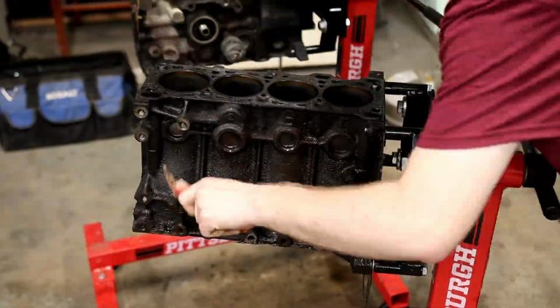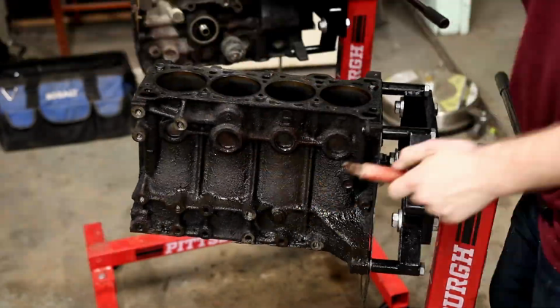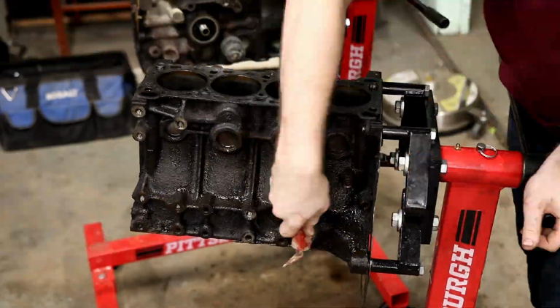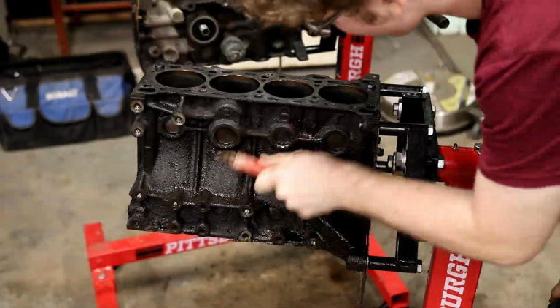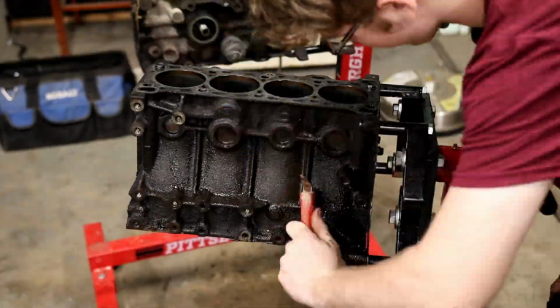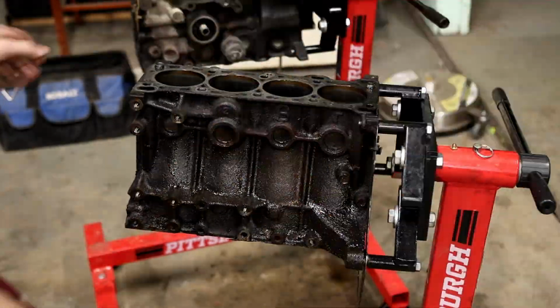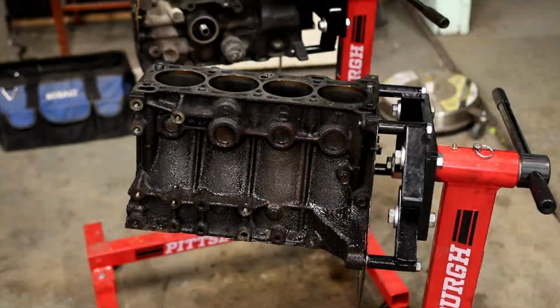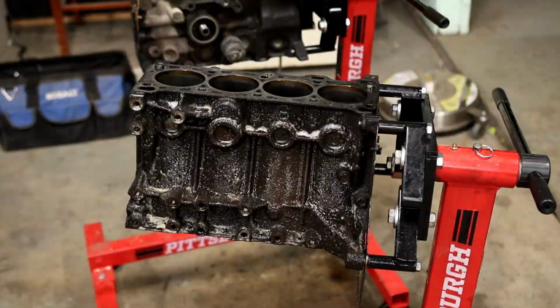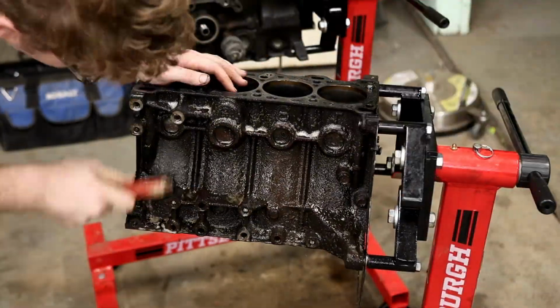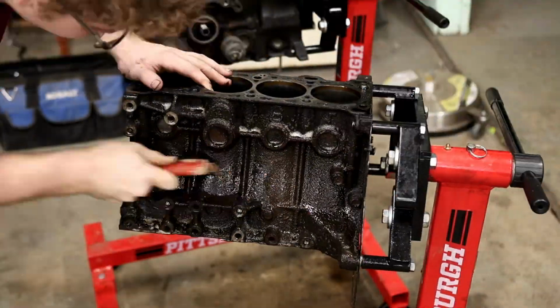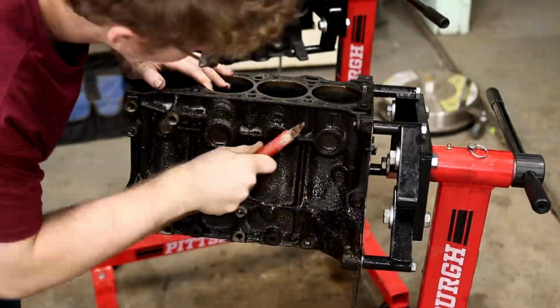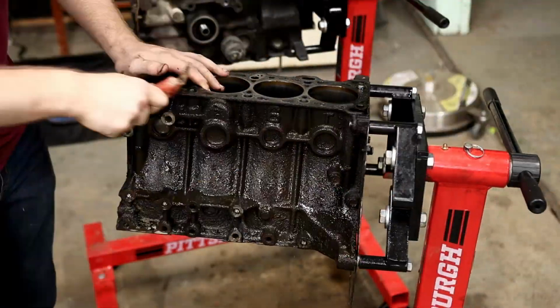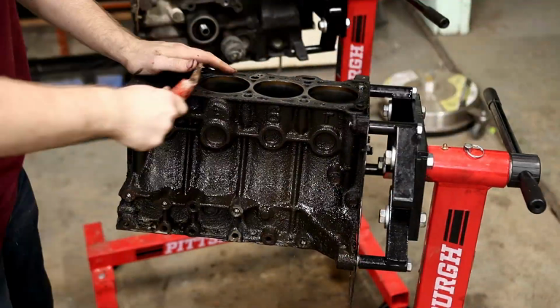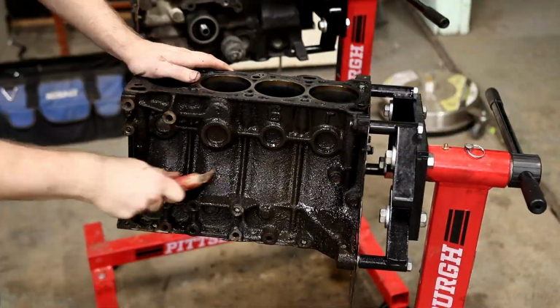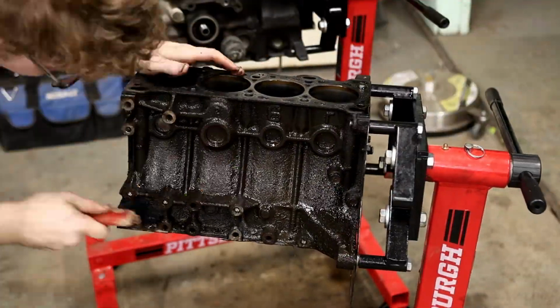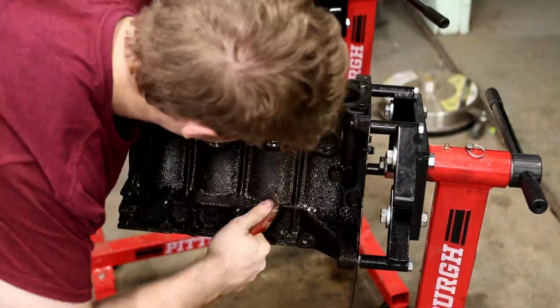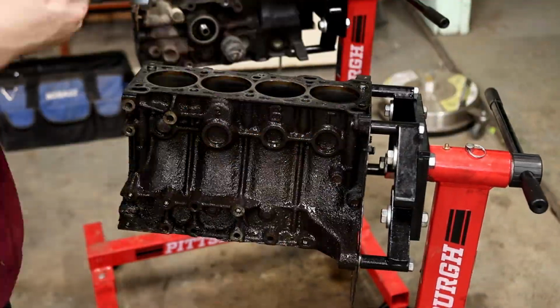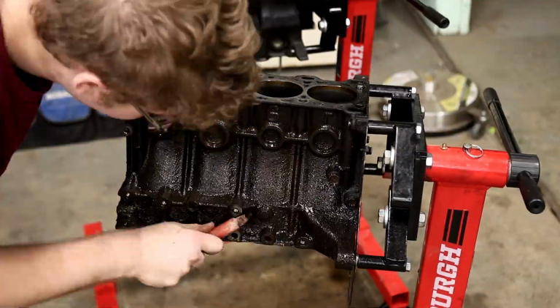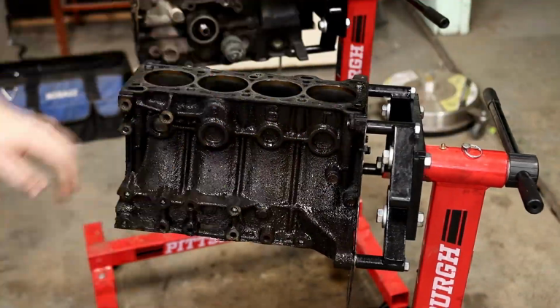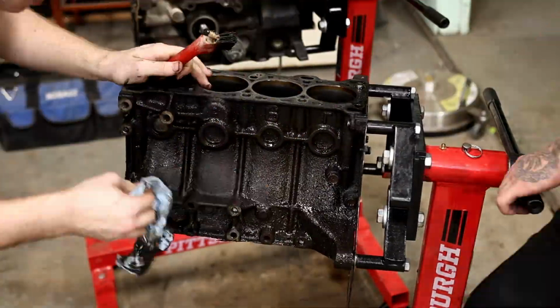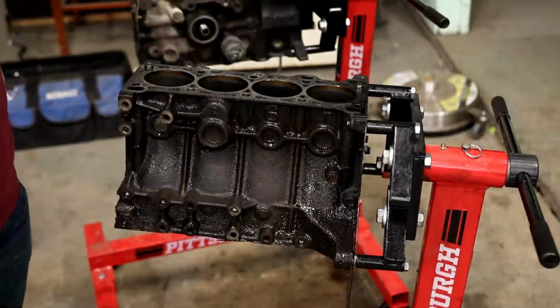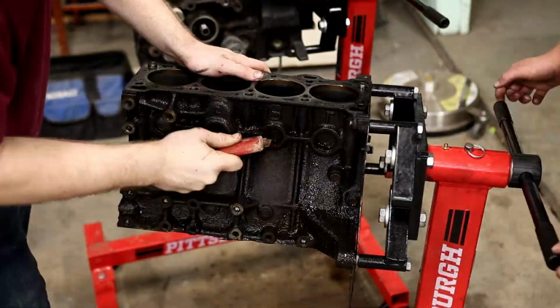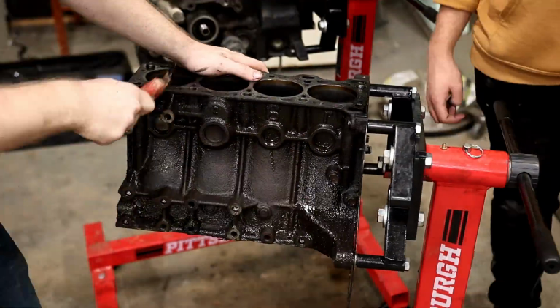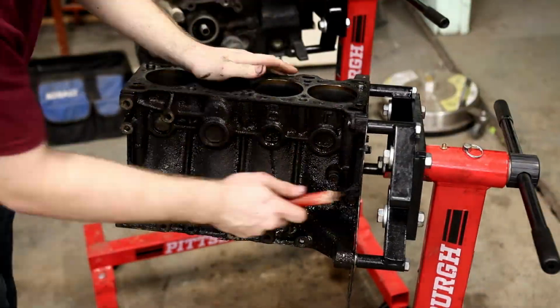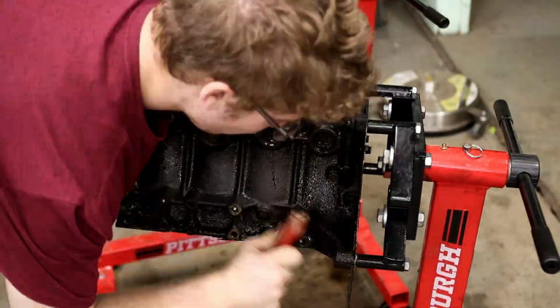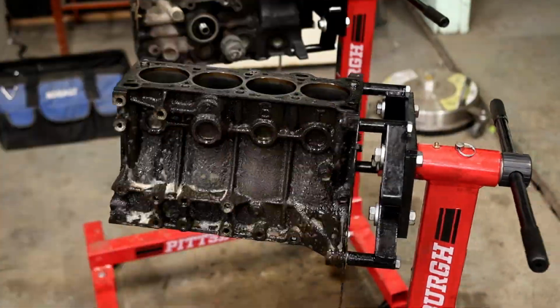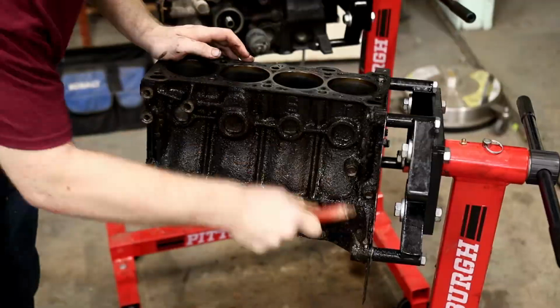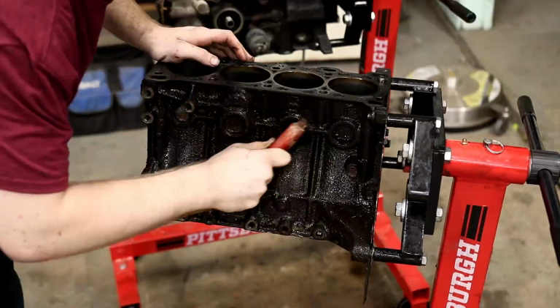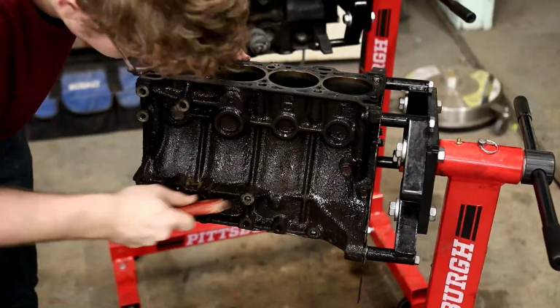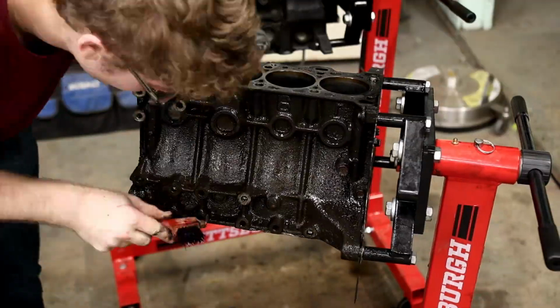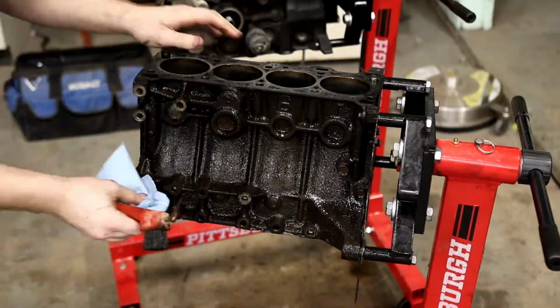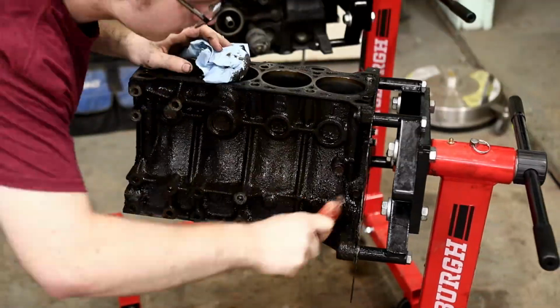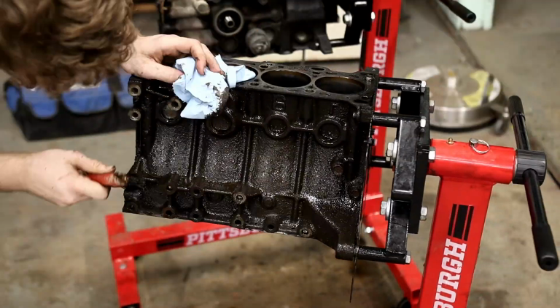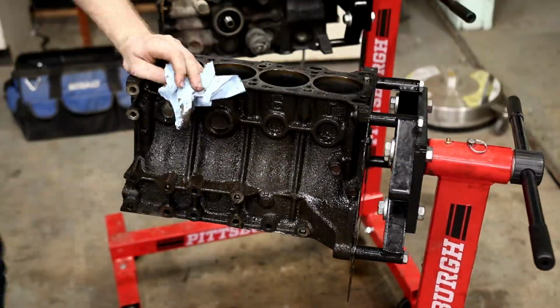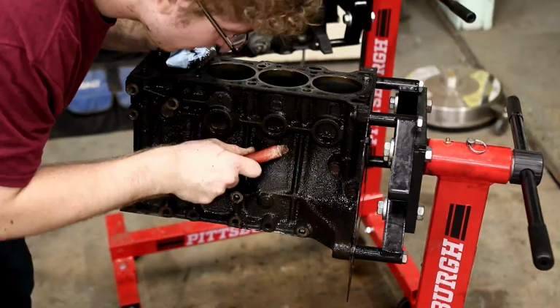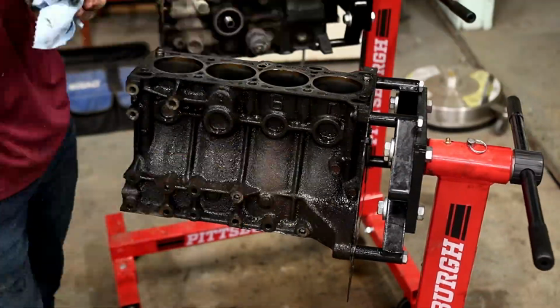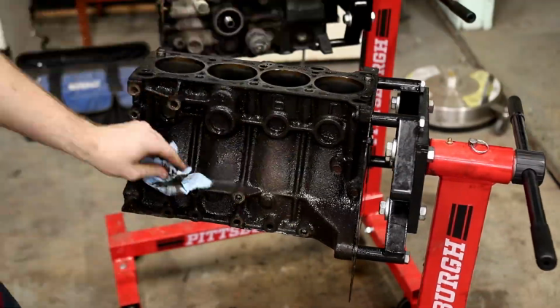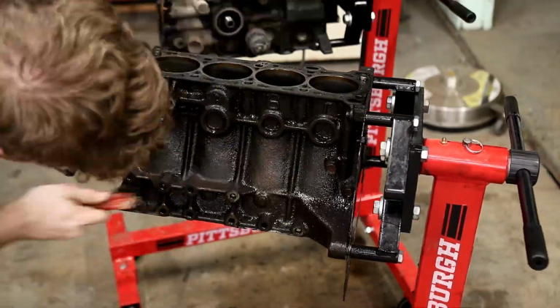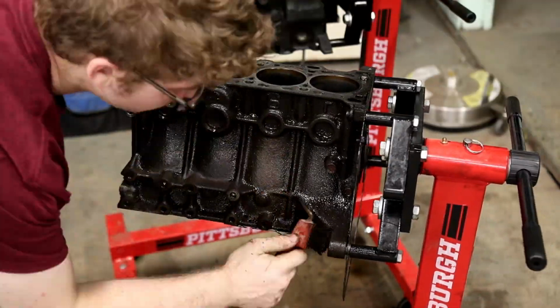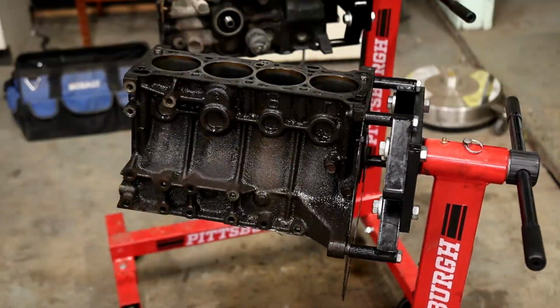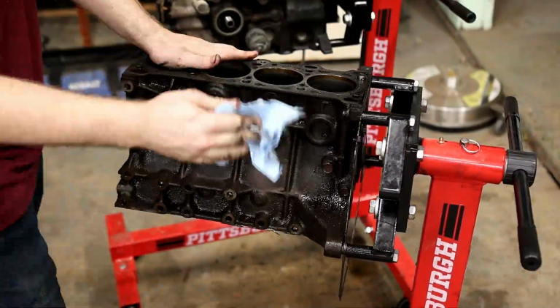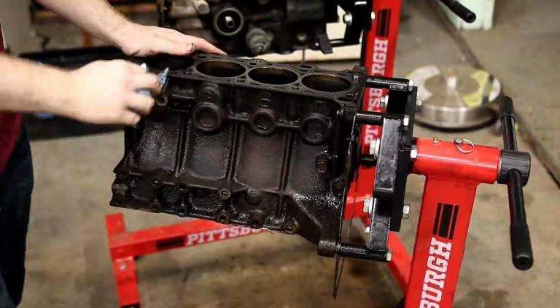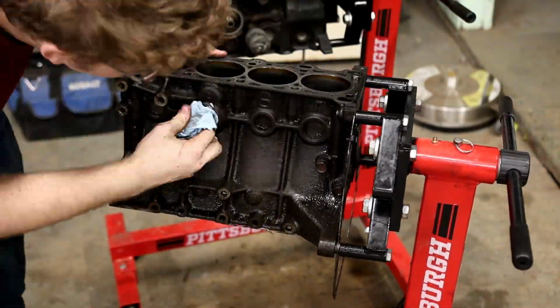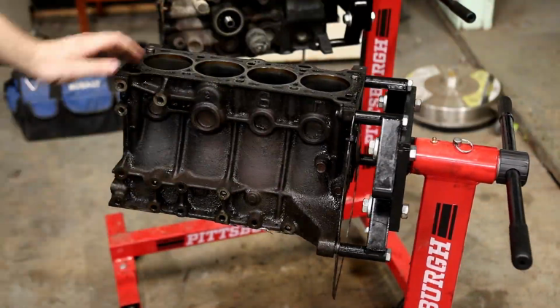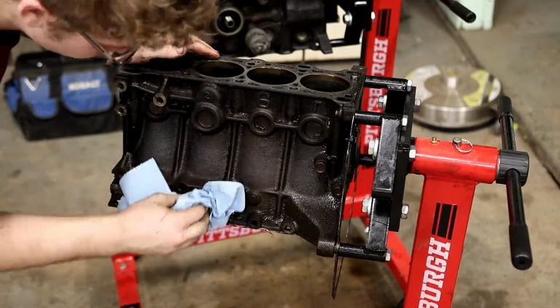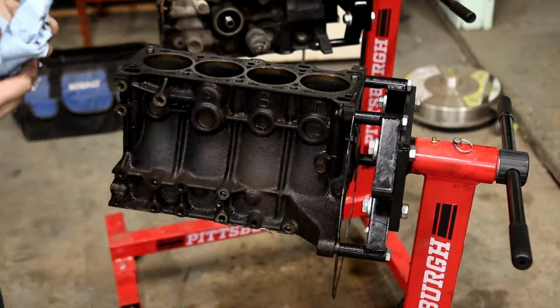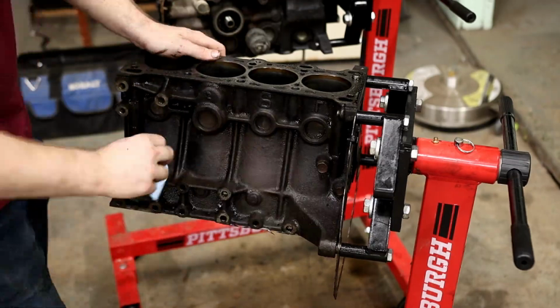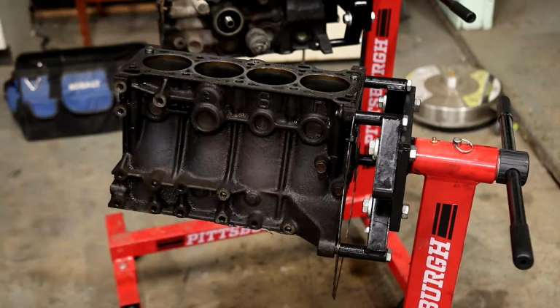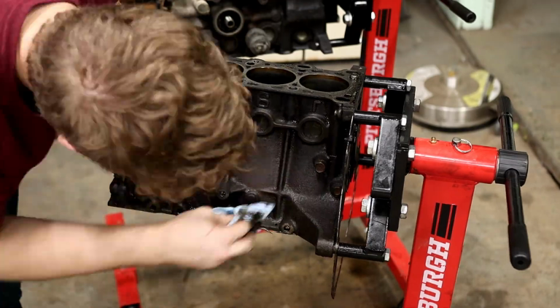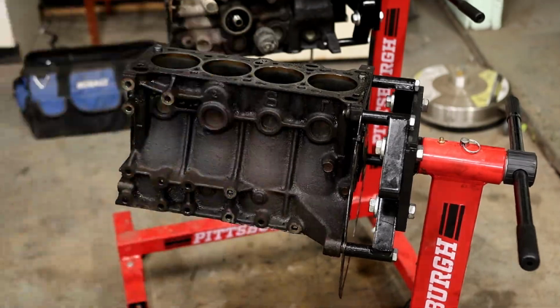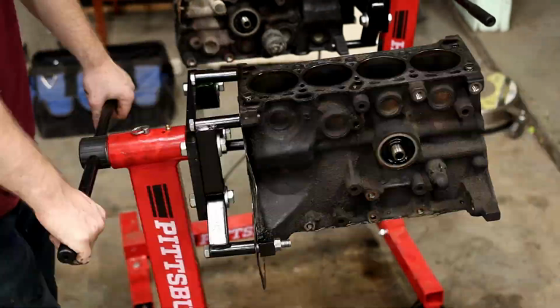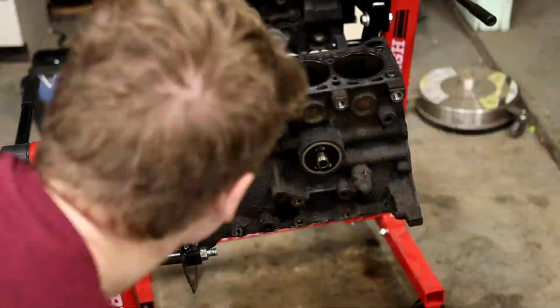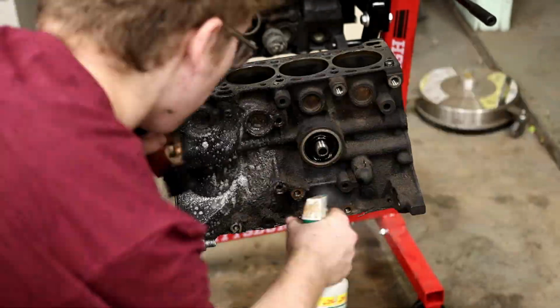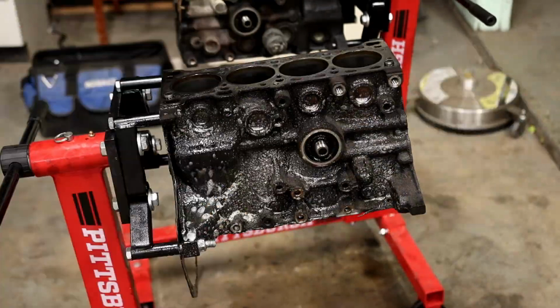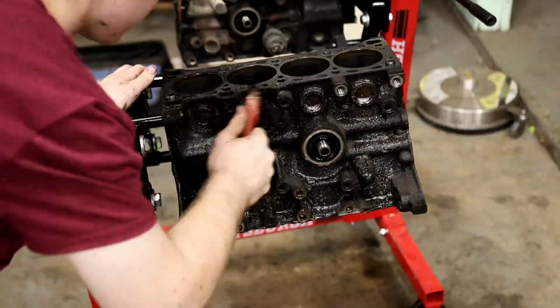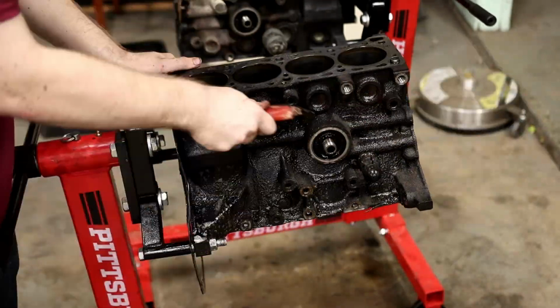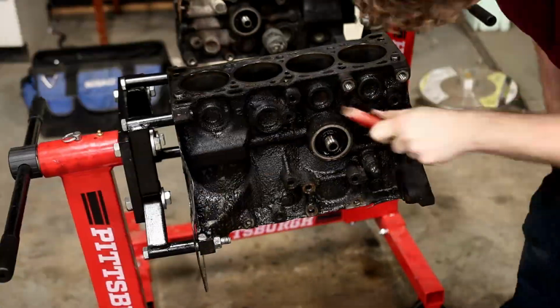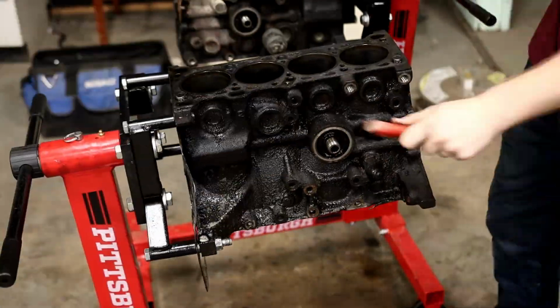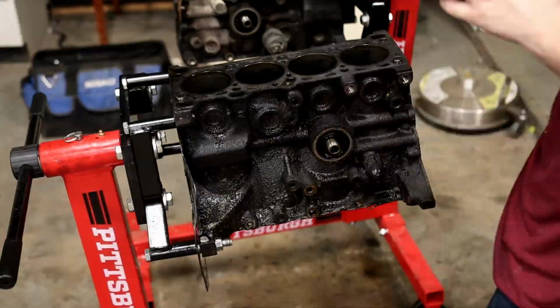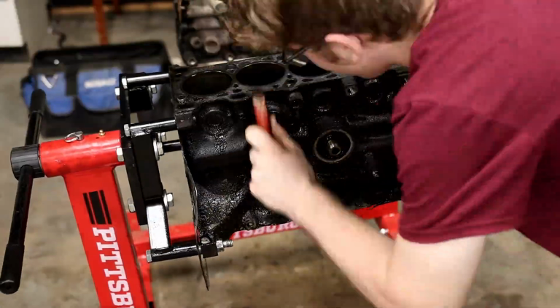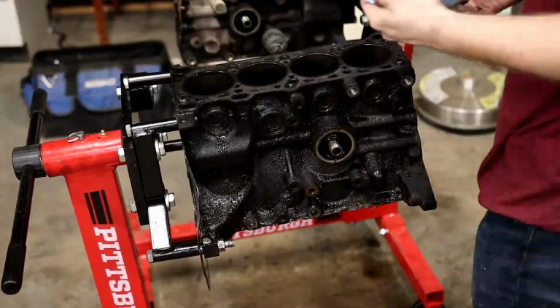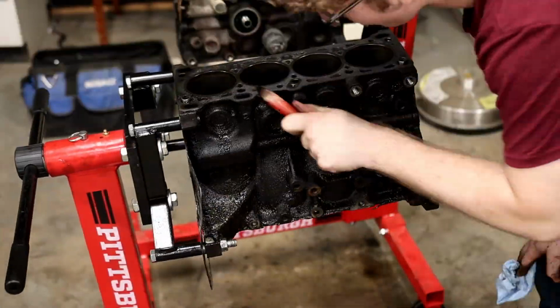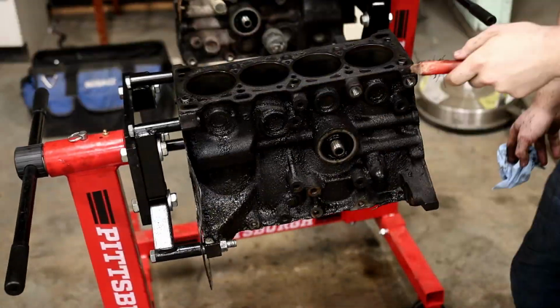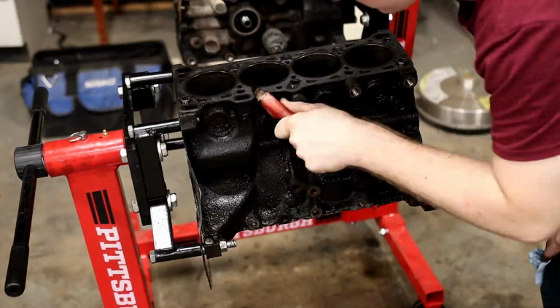Today we're finally starting my engine build — well, the prep to my engine build. In this video, I'm prepping the core of my engine, the block.